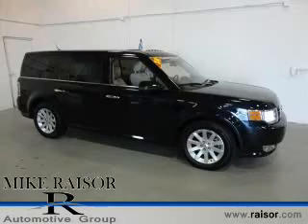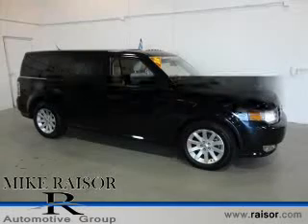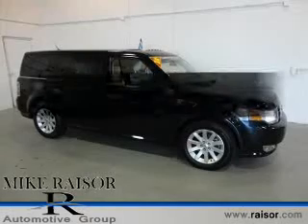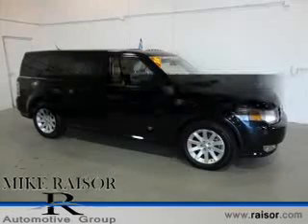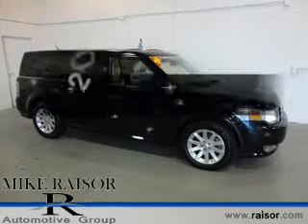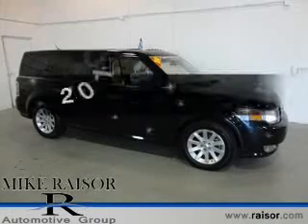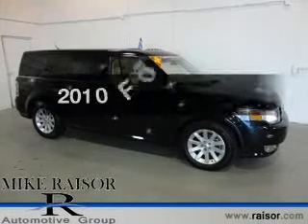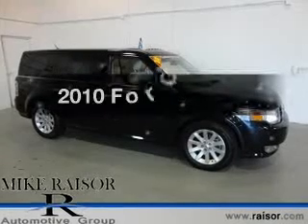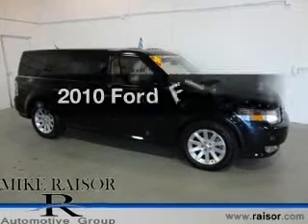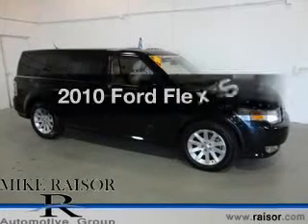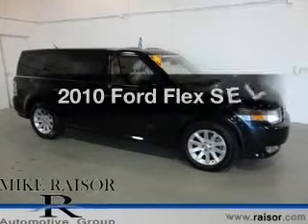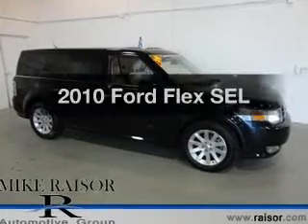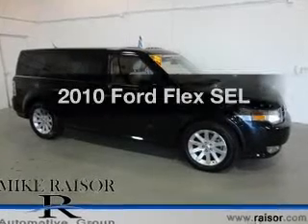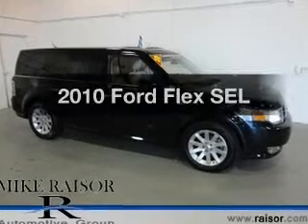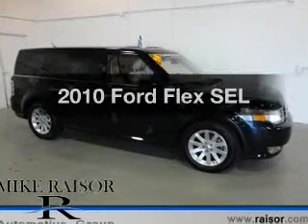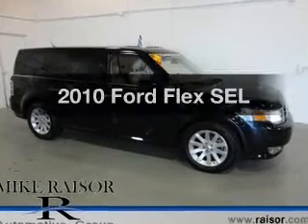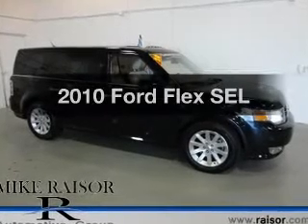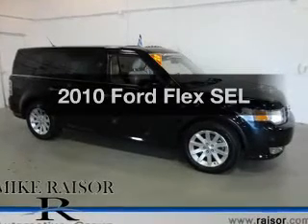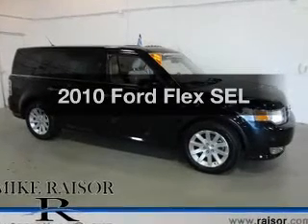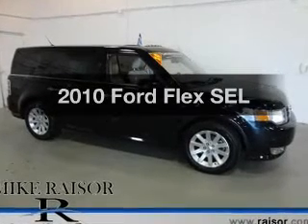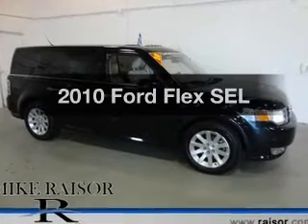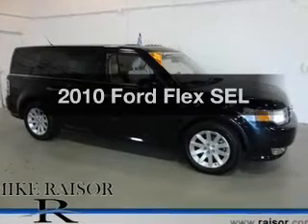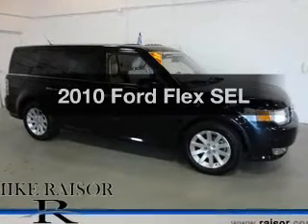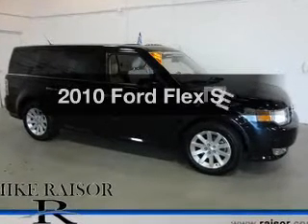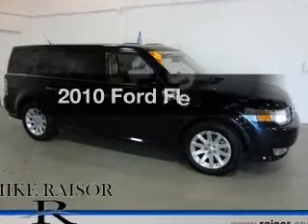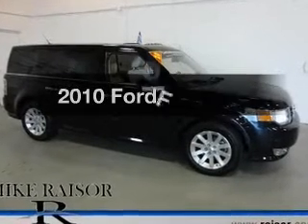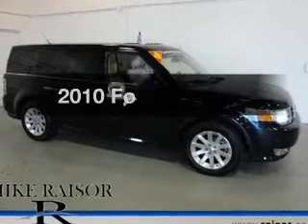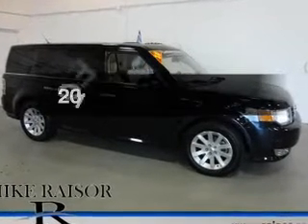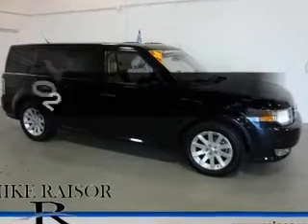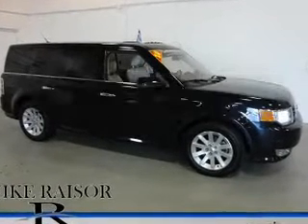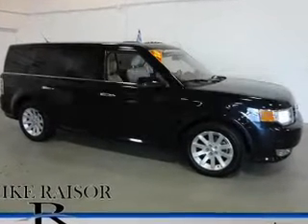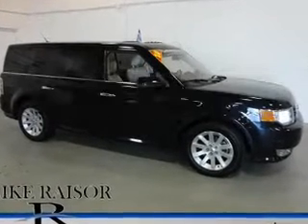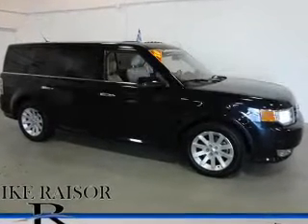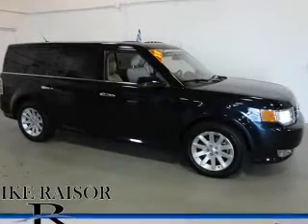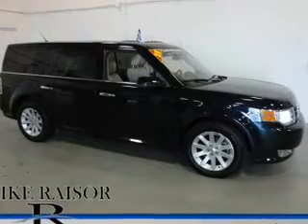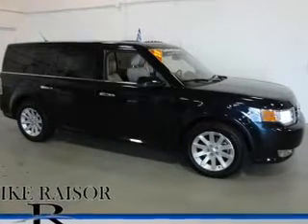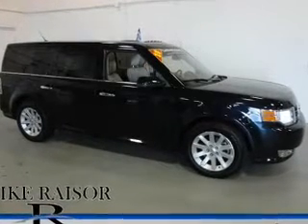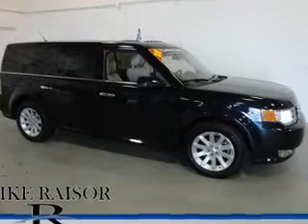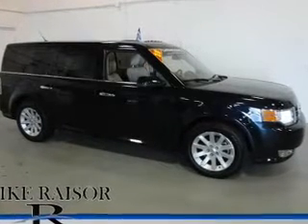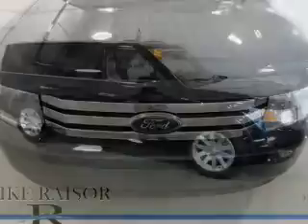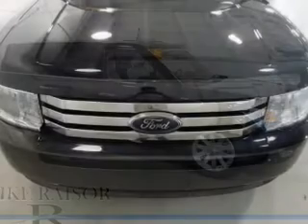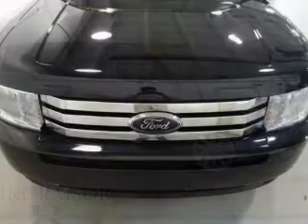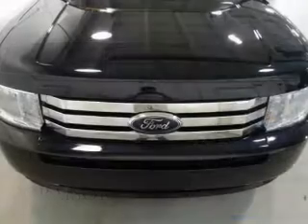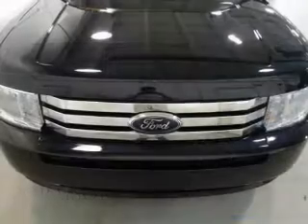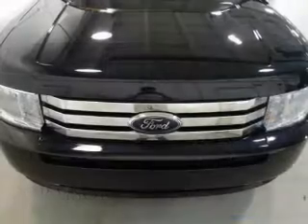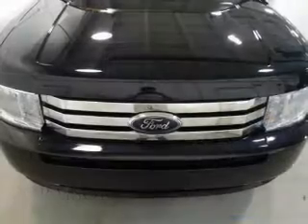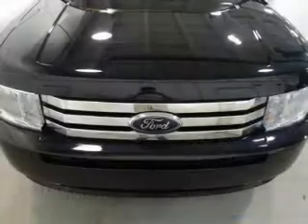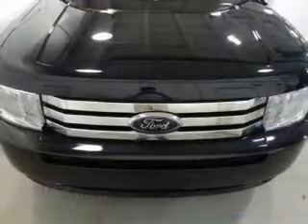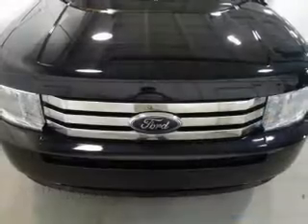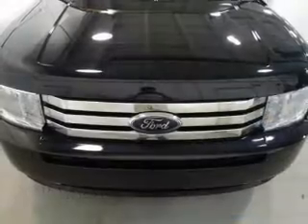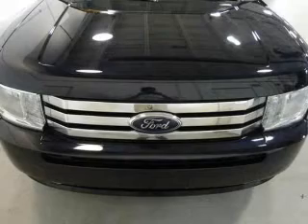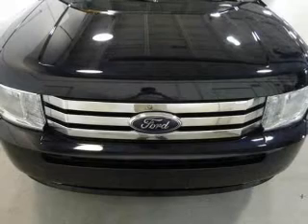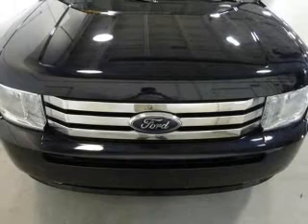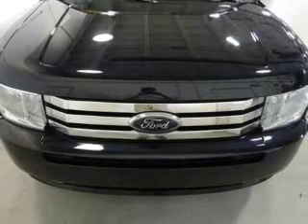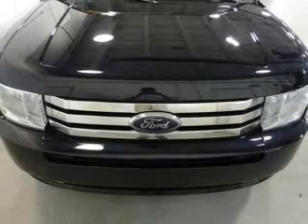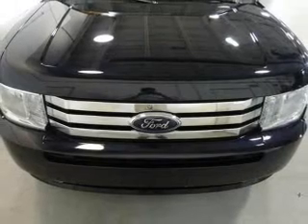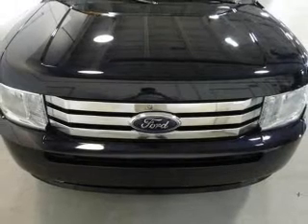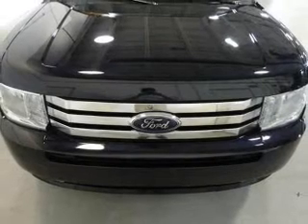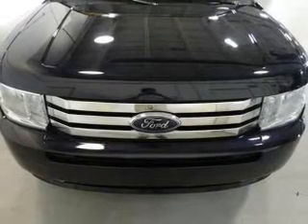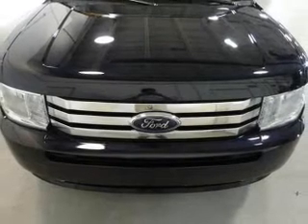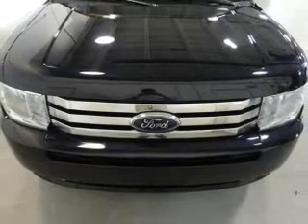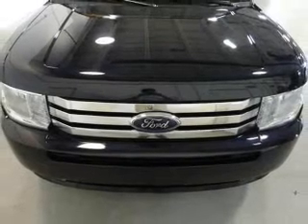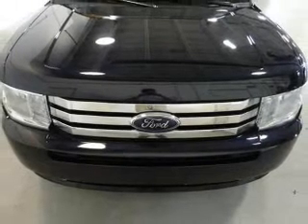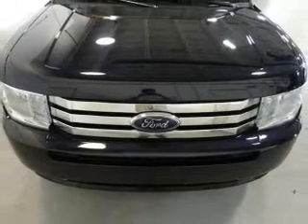Imagine yourself in this 2010 Ford Flex. Travel the roads in style and comfort in this great vehicle.